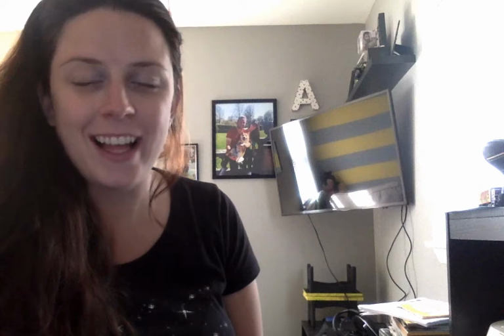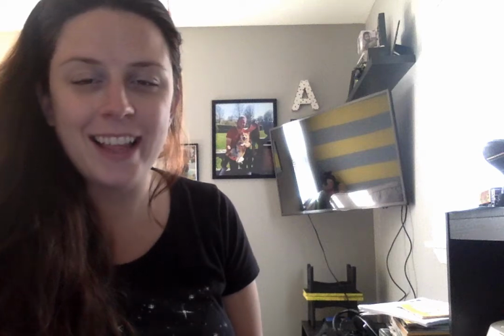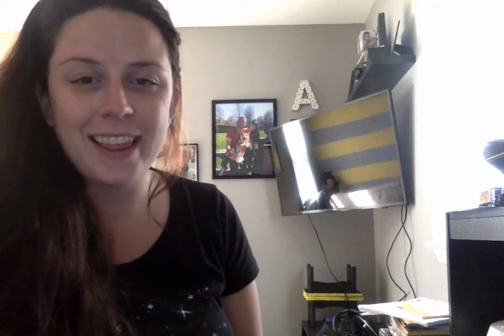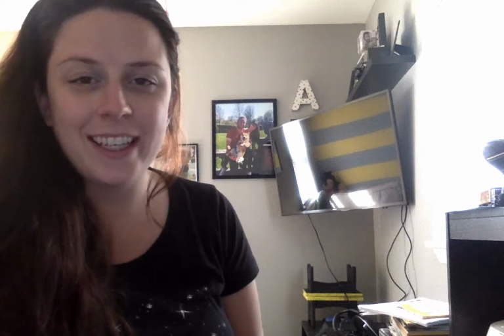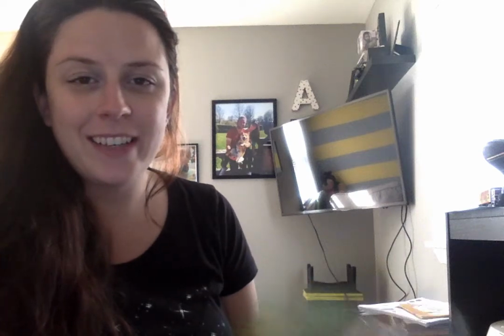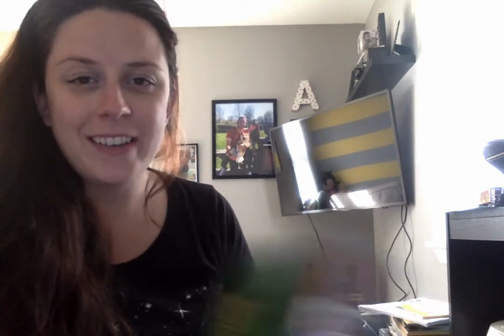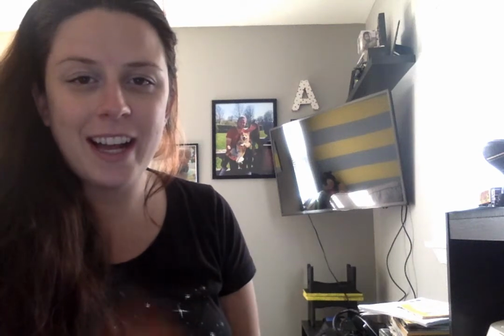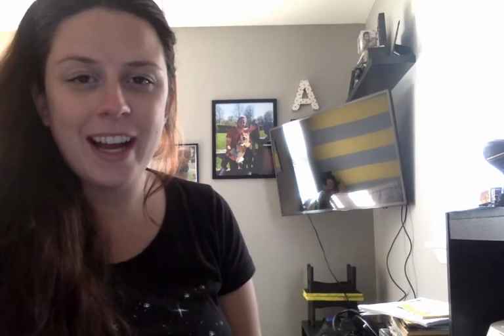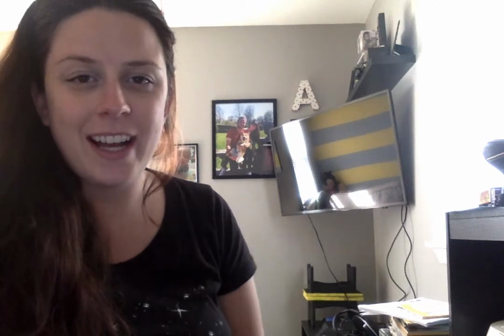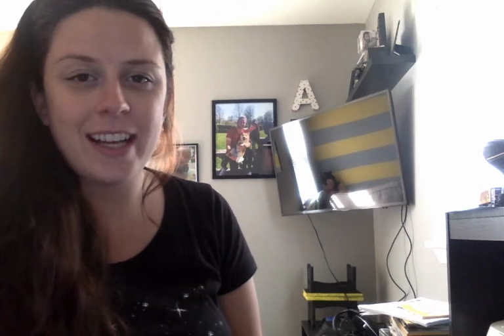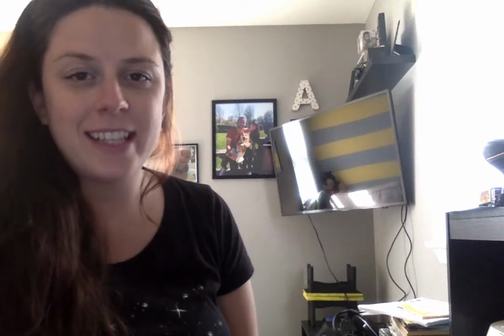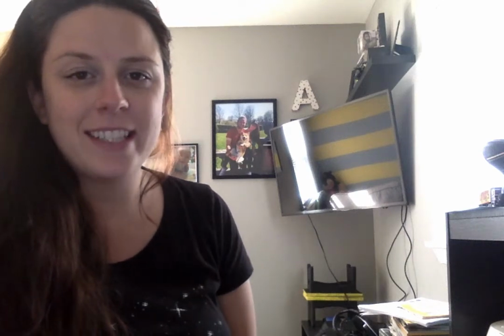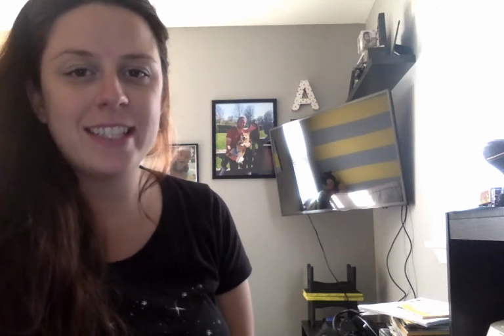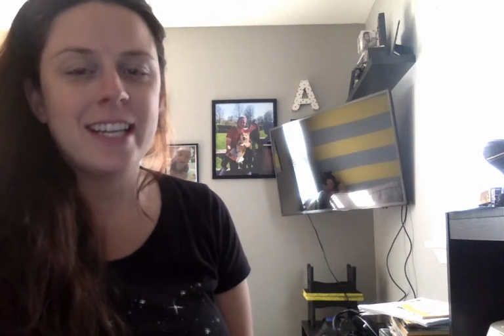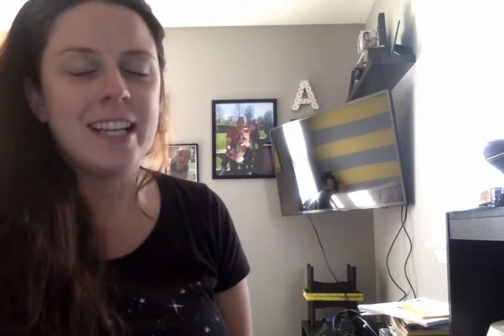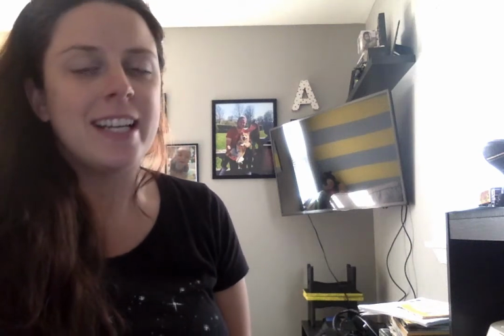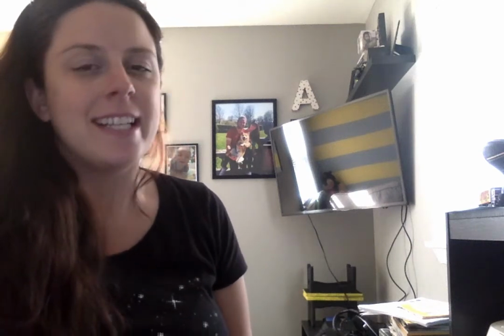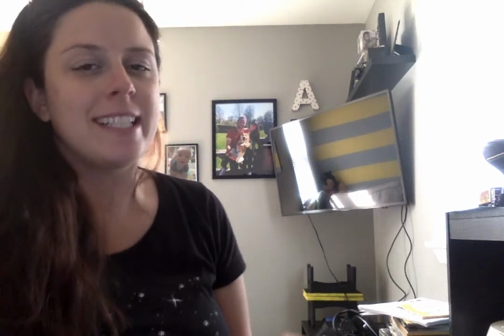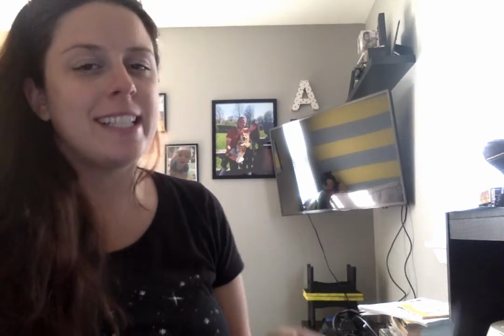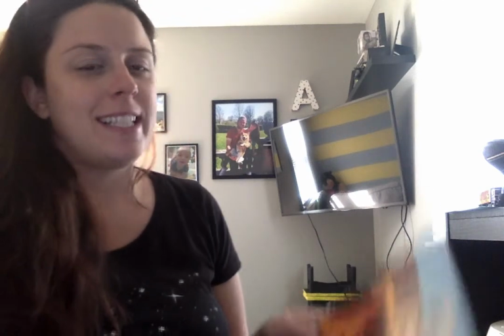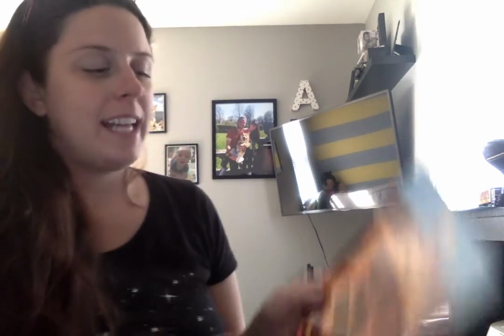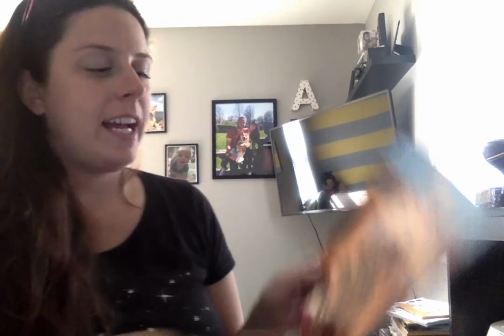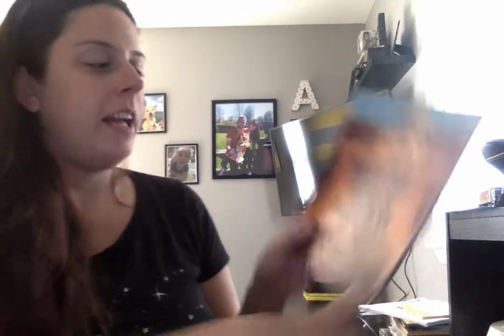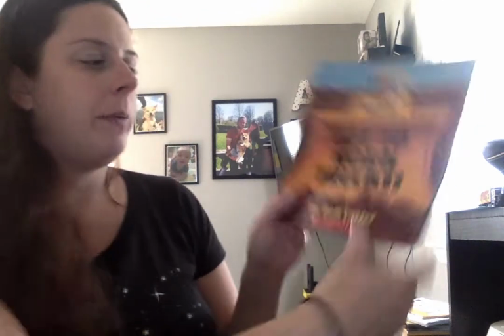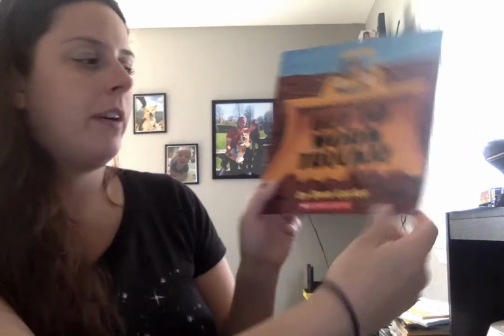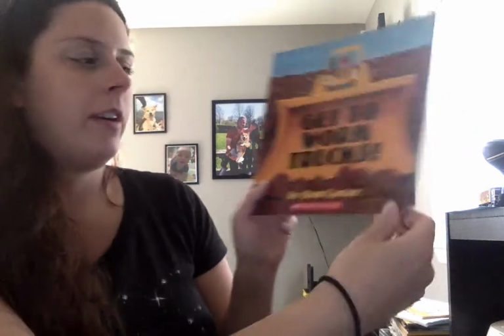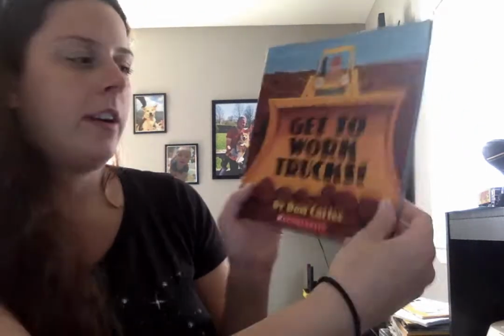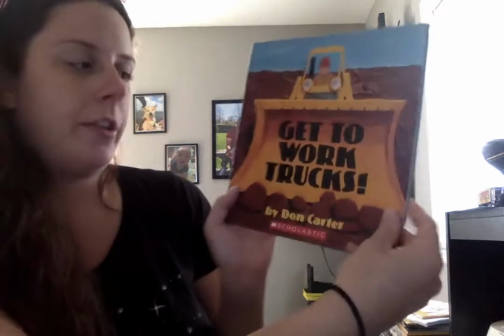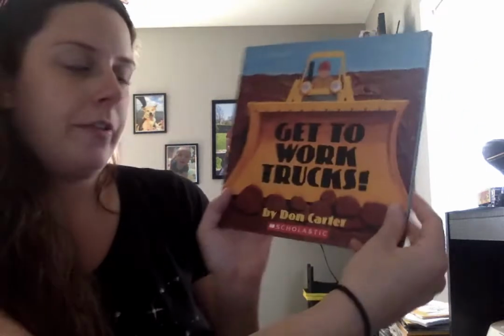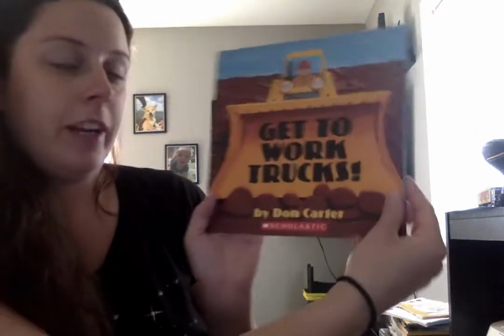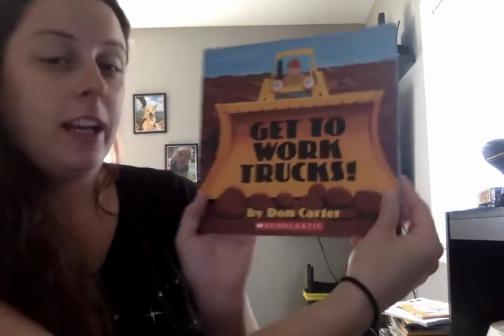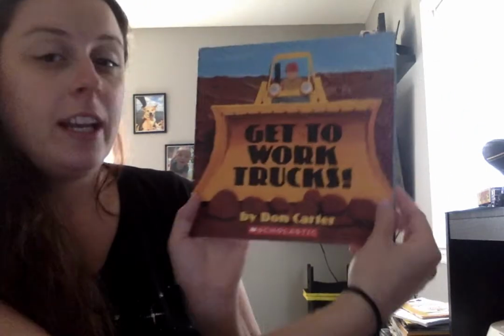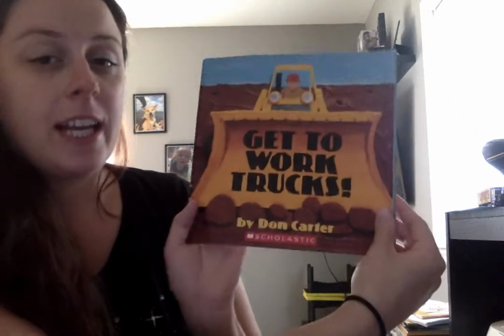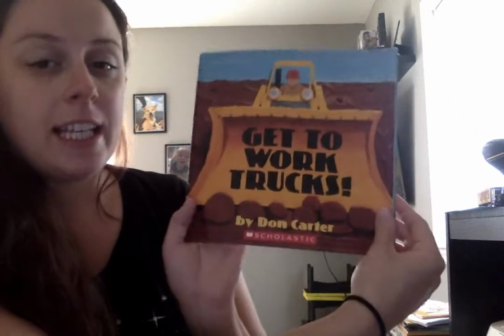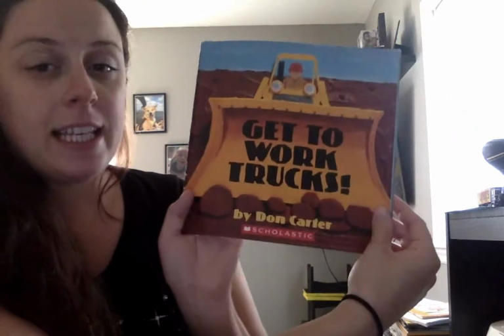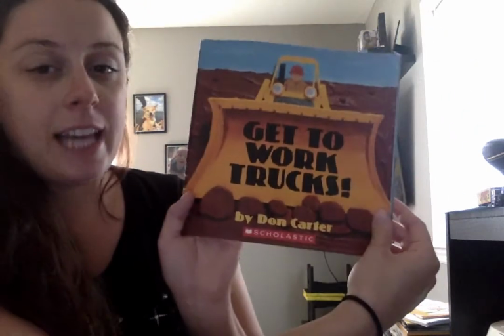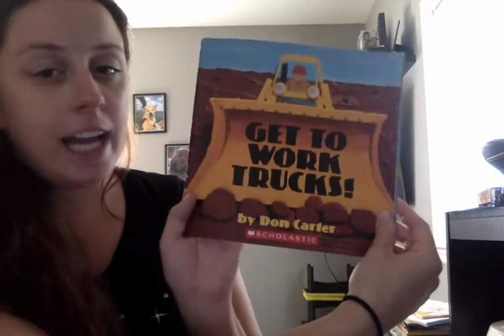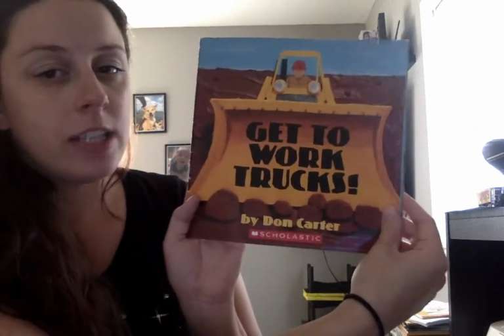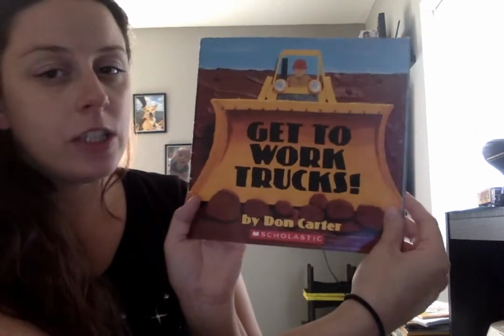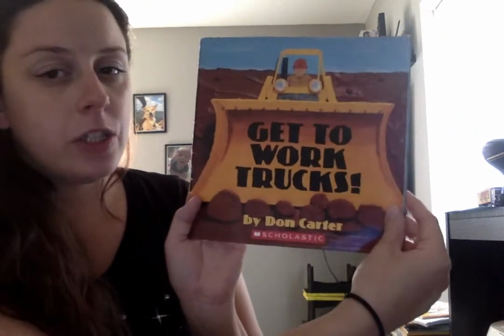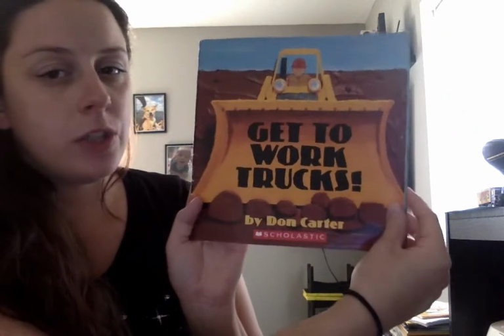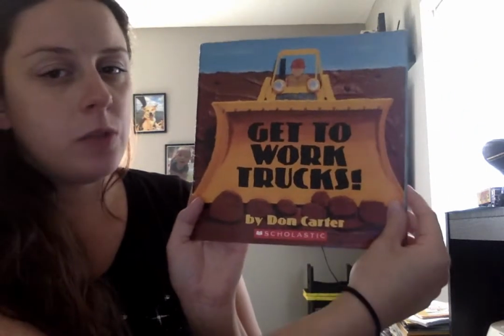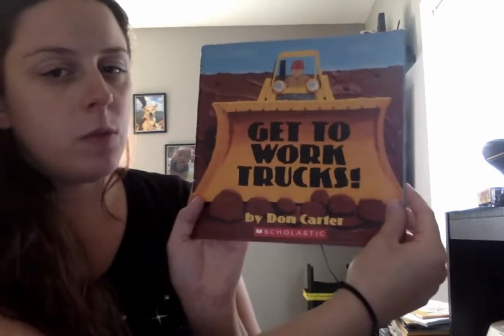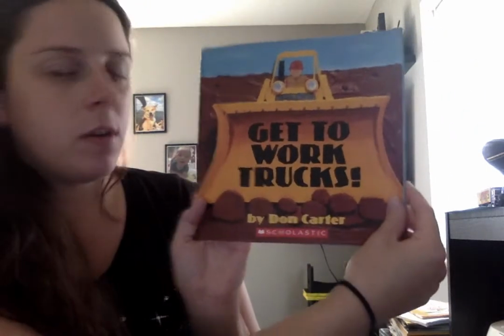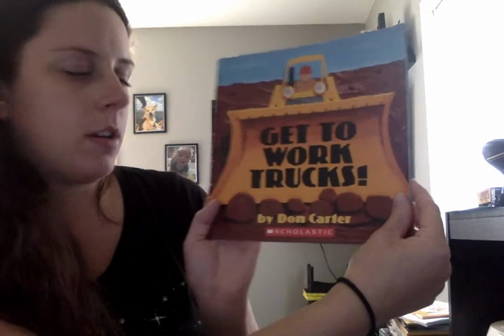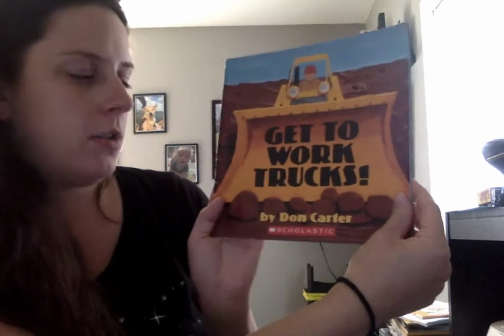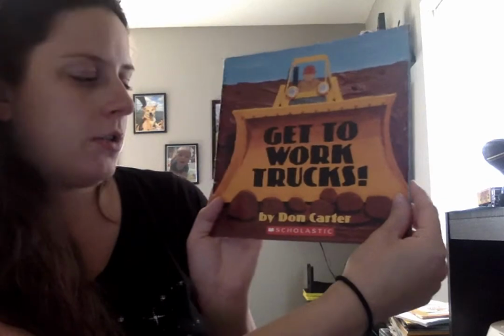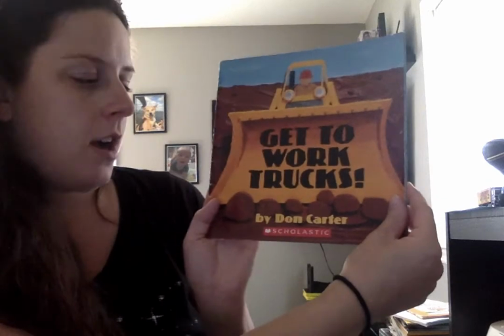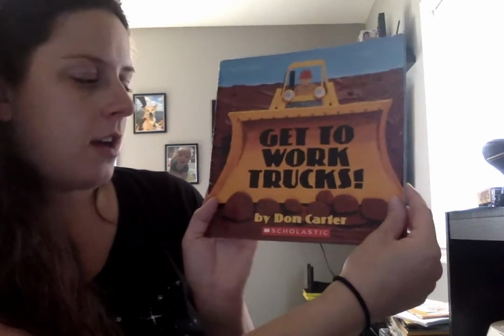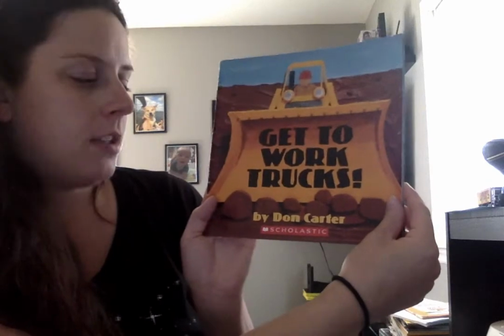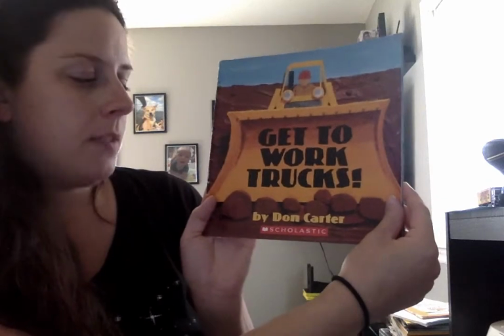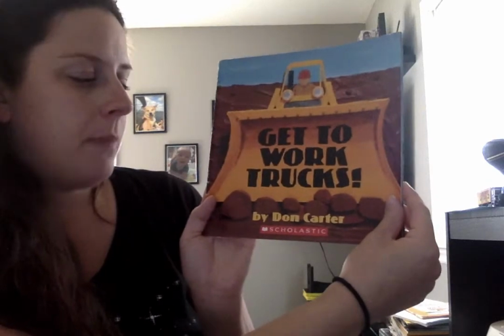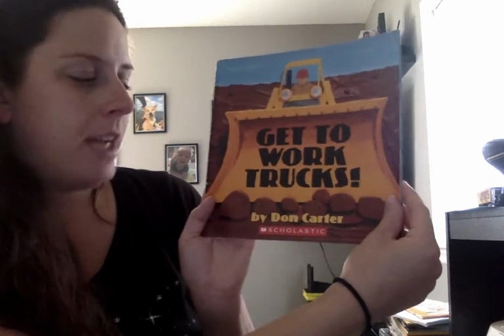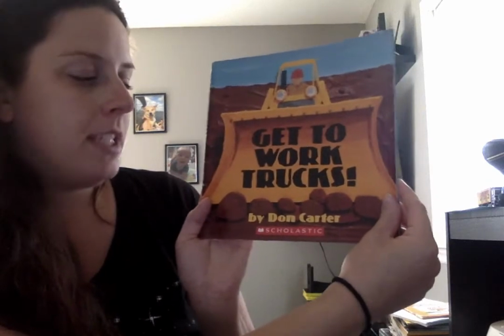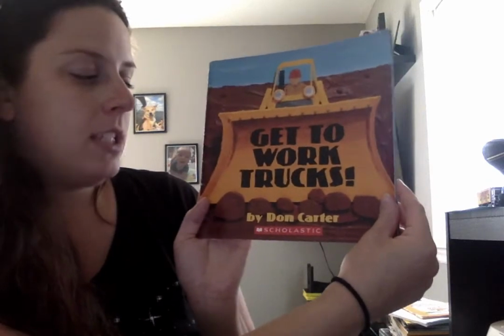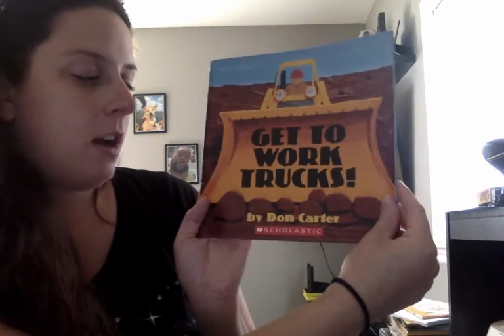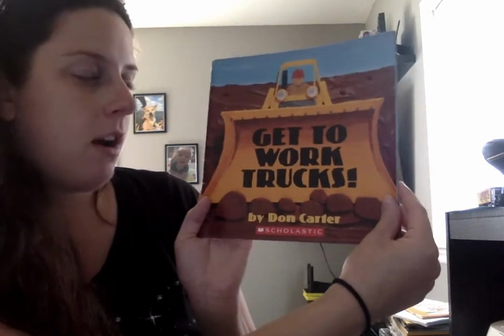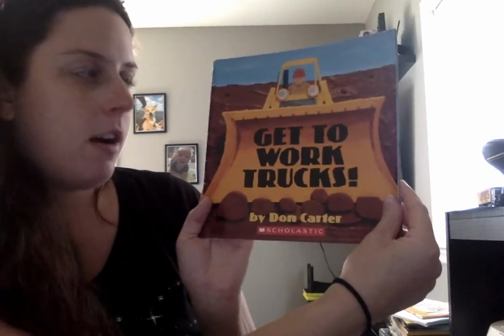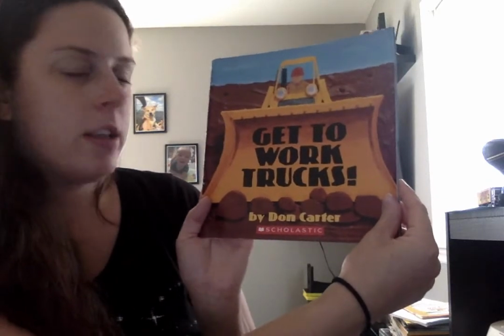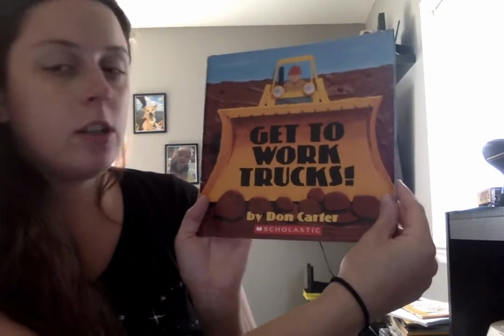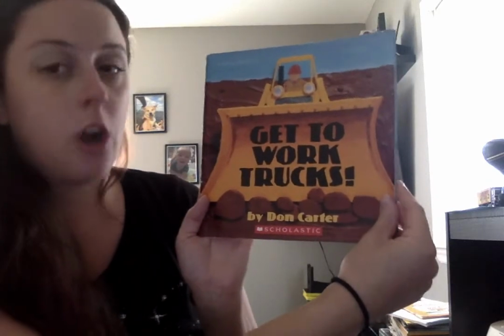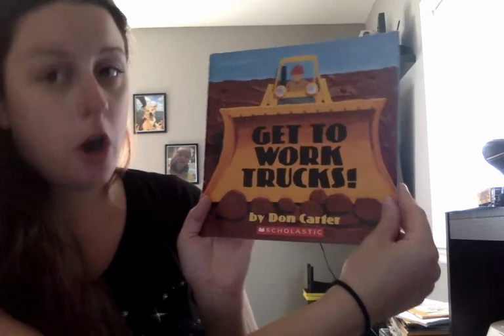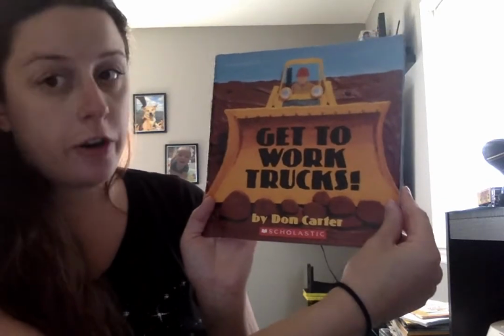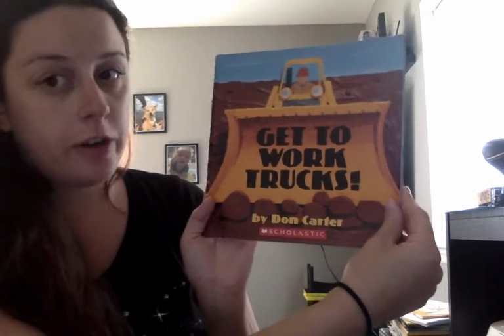Hello guys! Today we are going to read Get to Work Trucks by Dawn Carter.